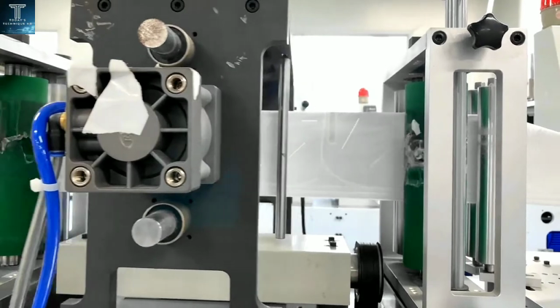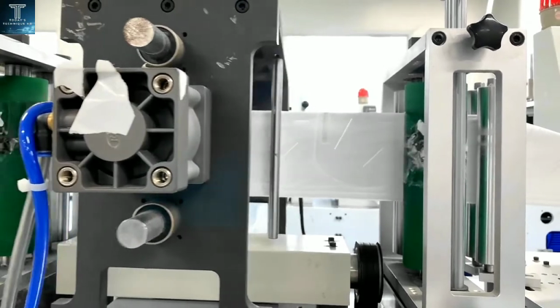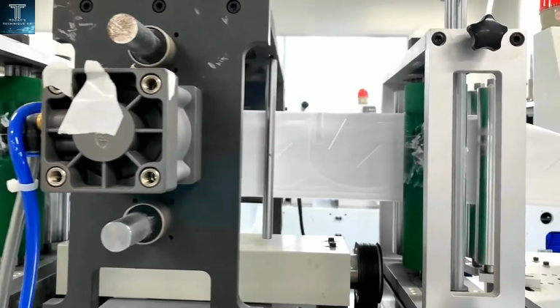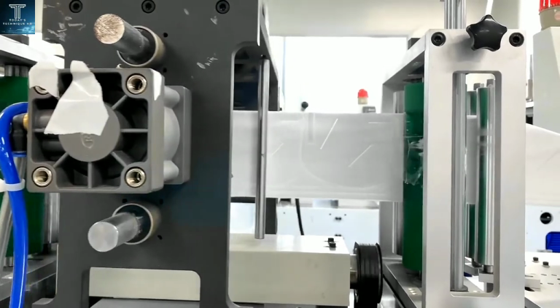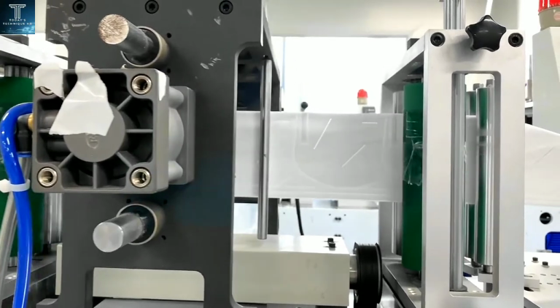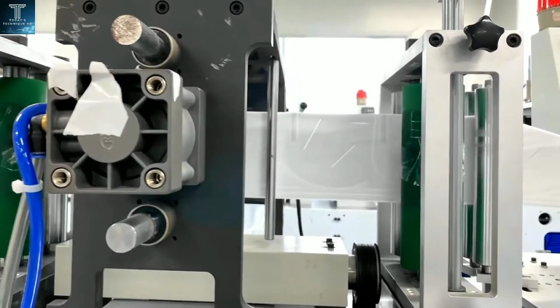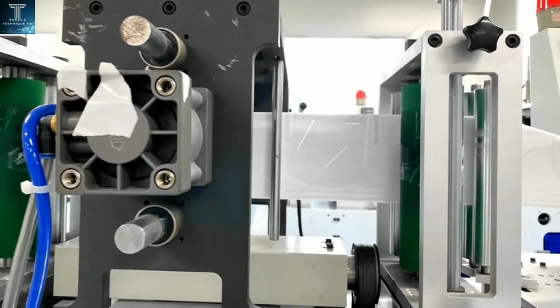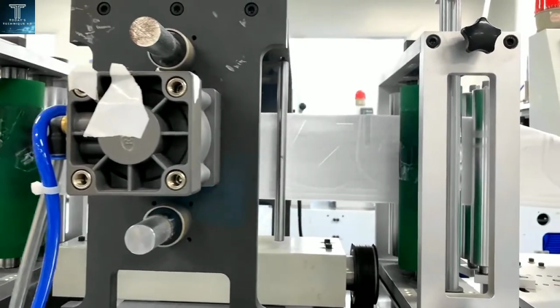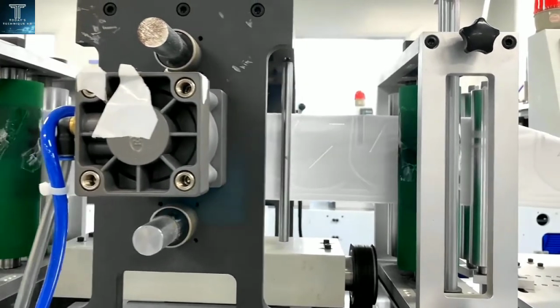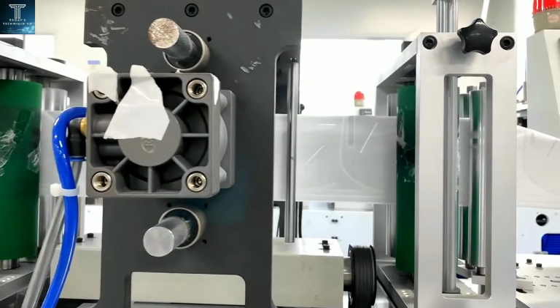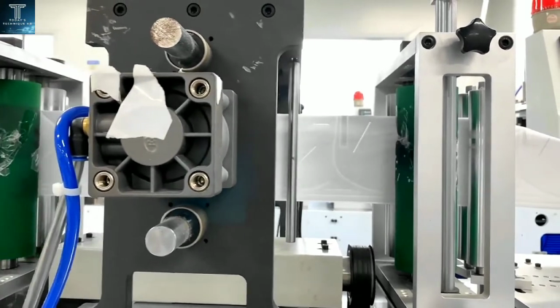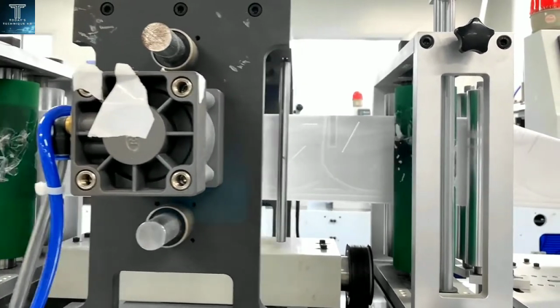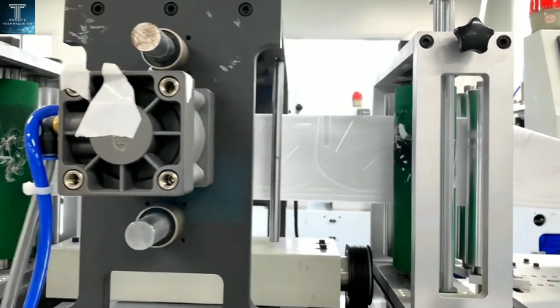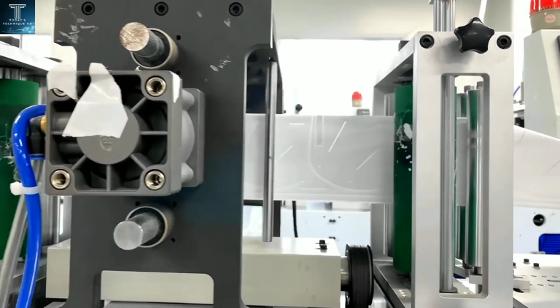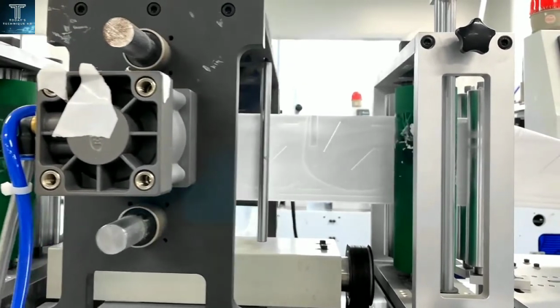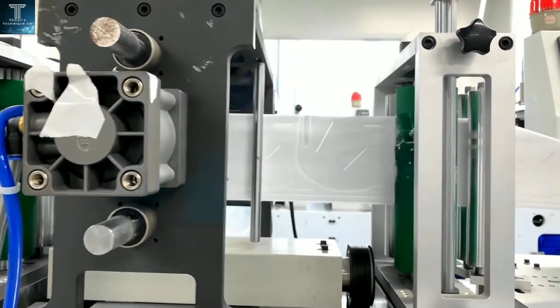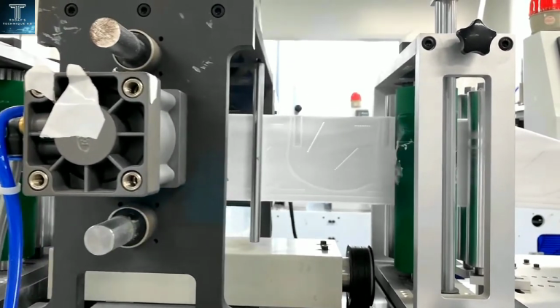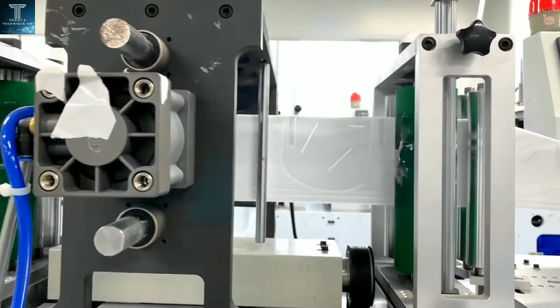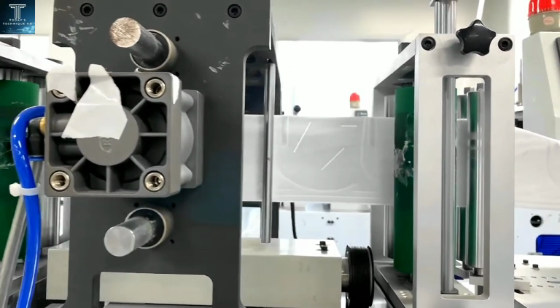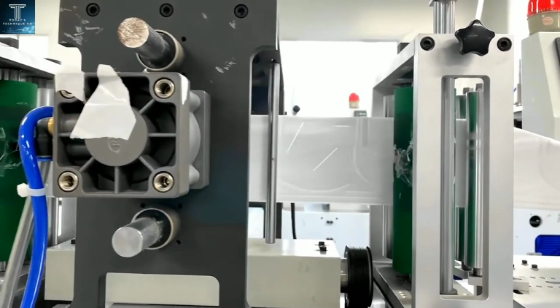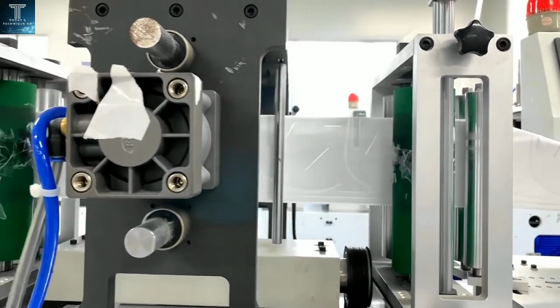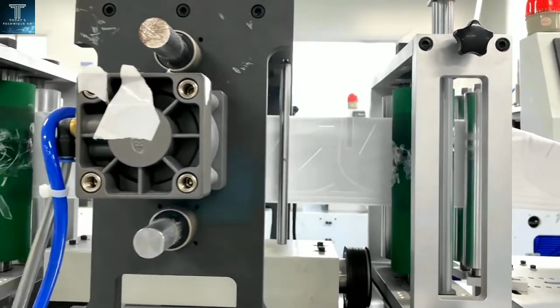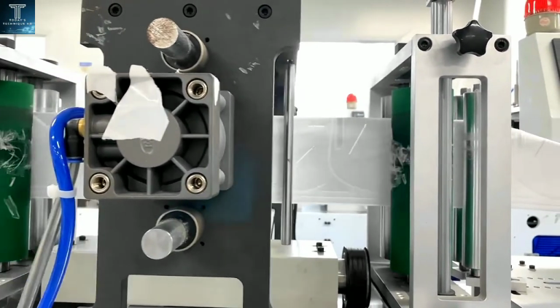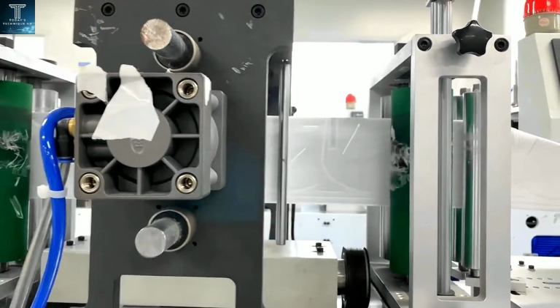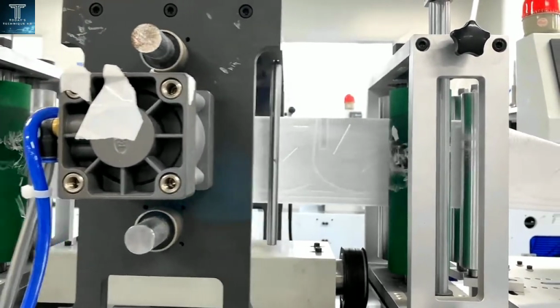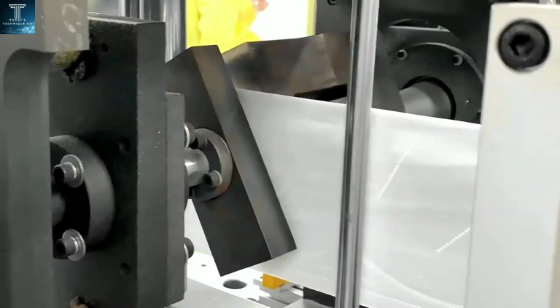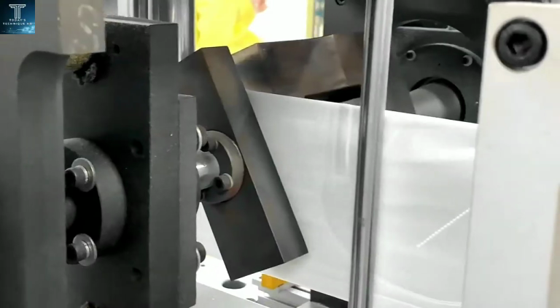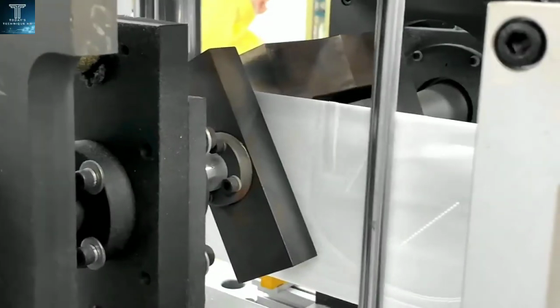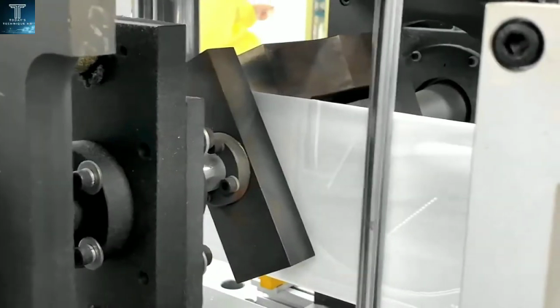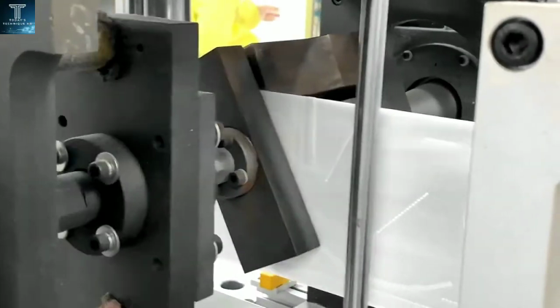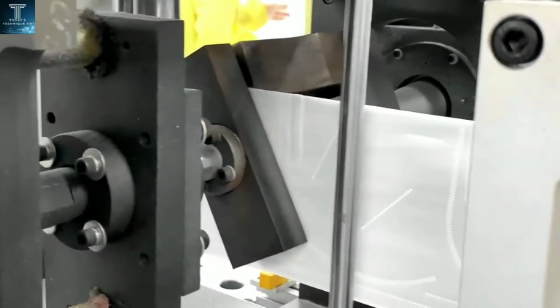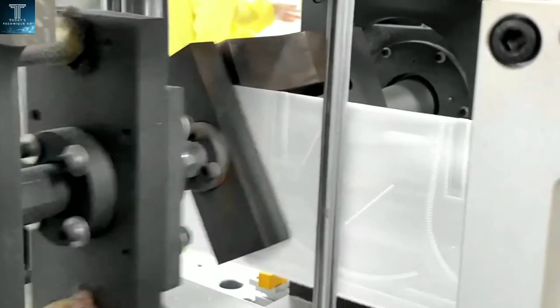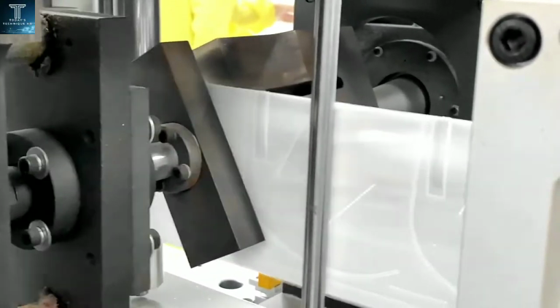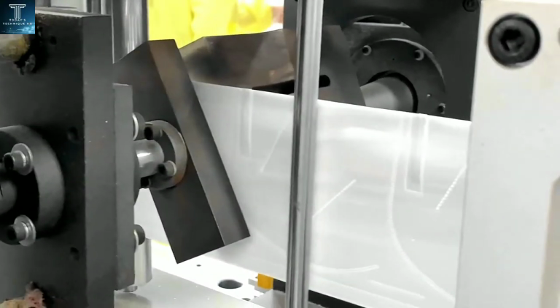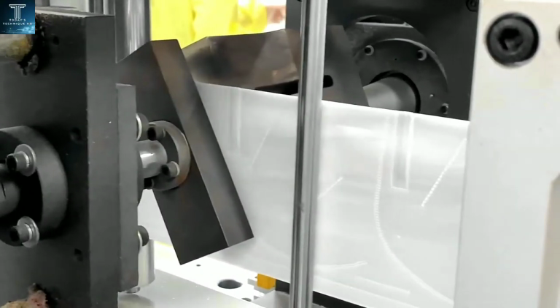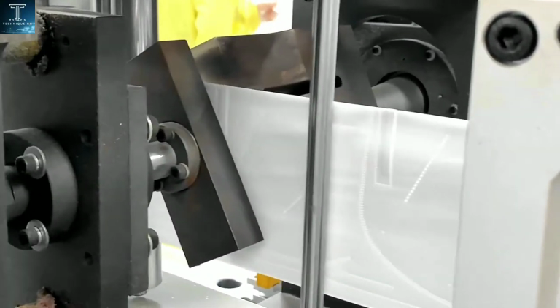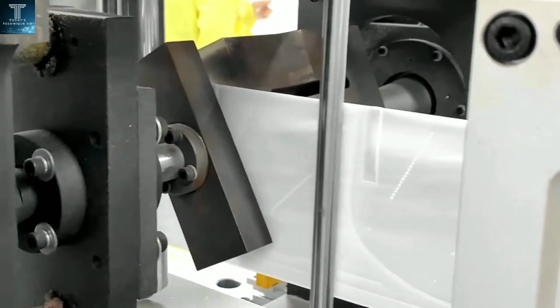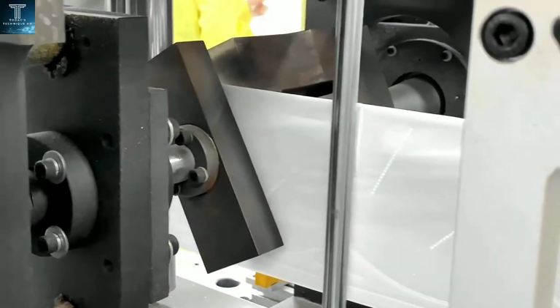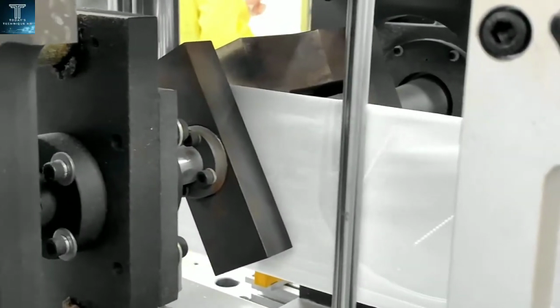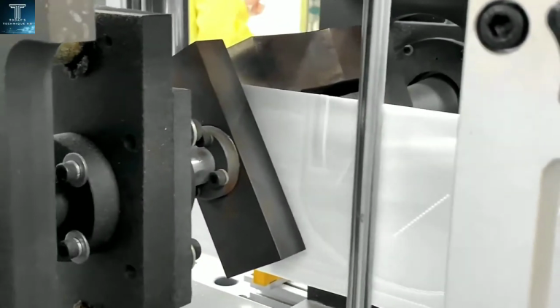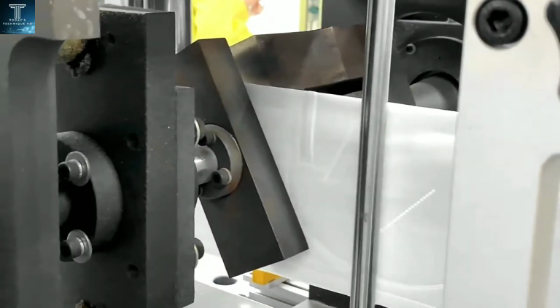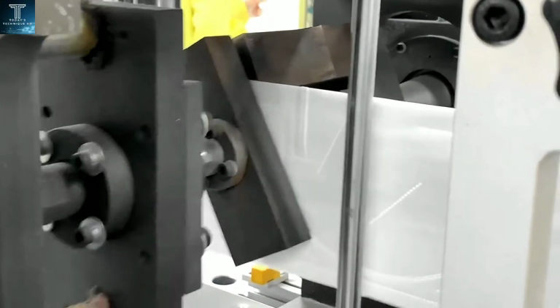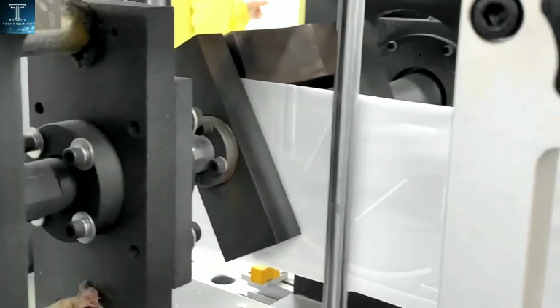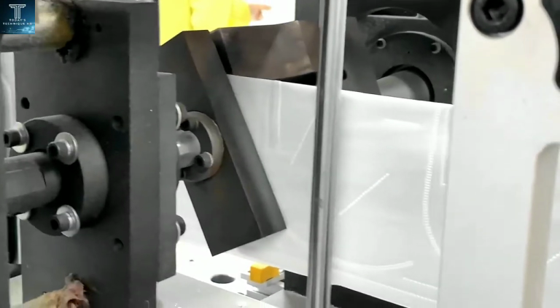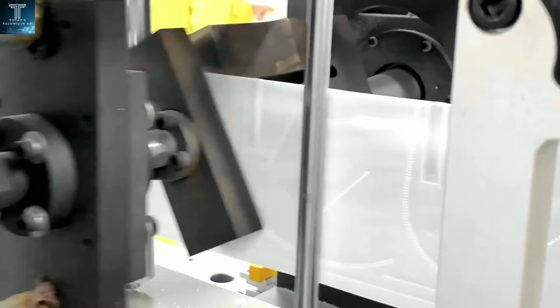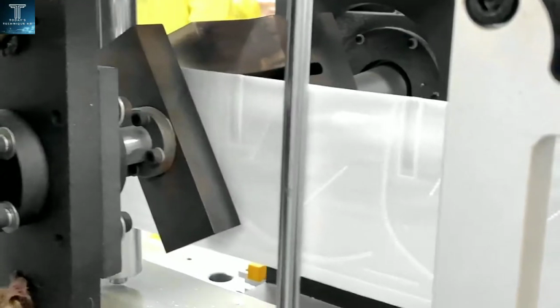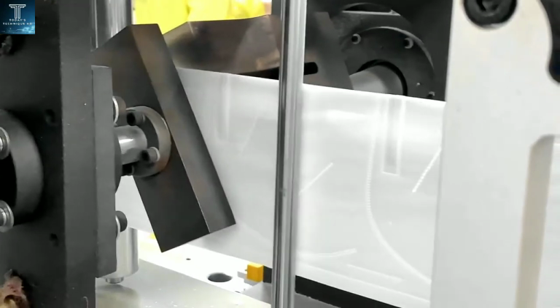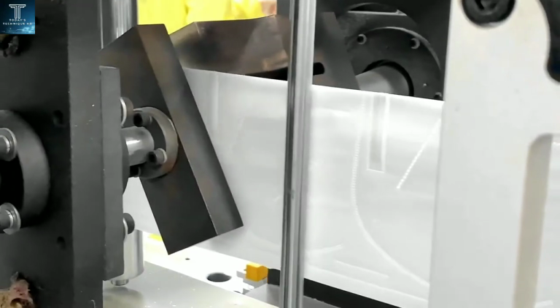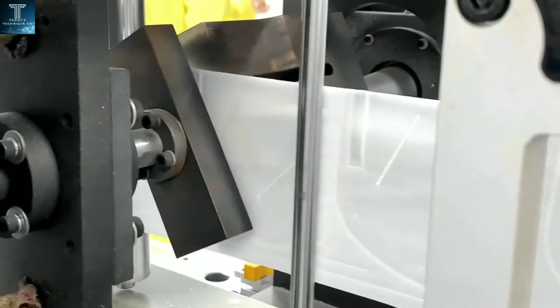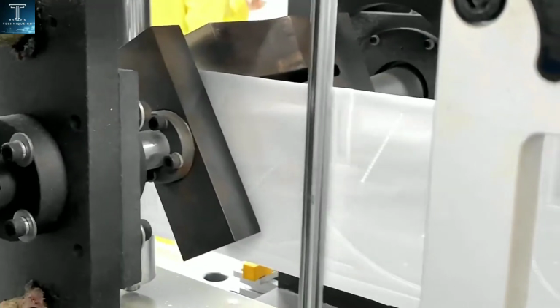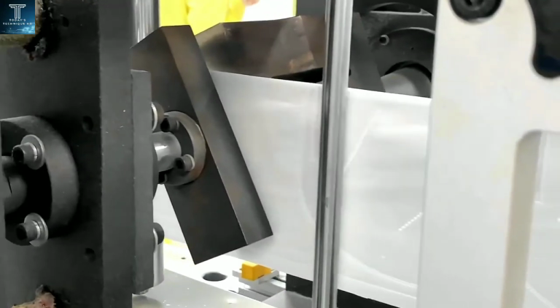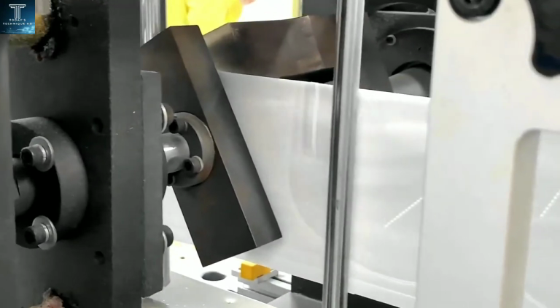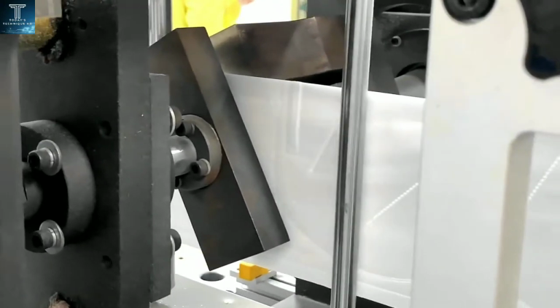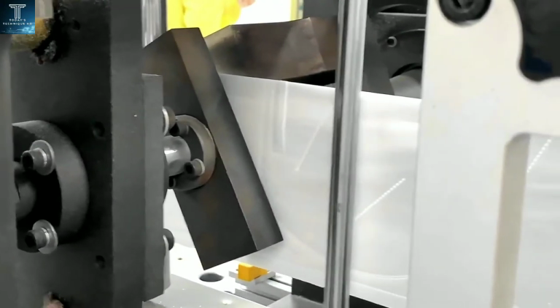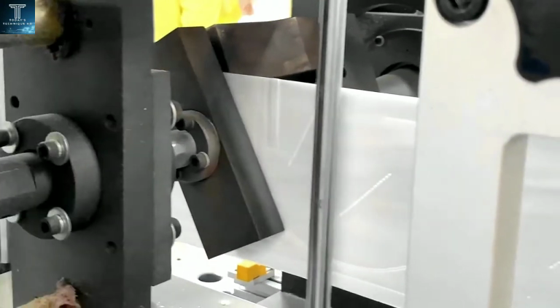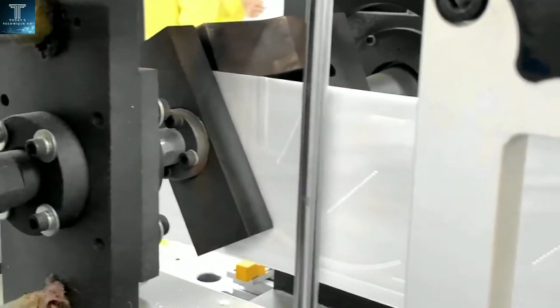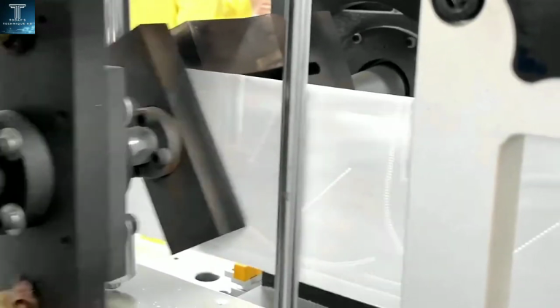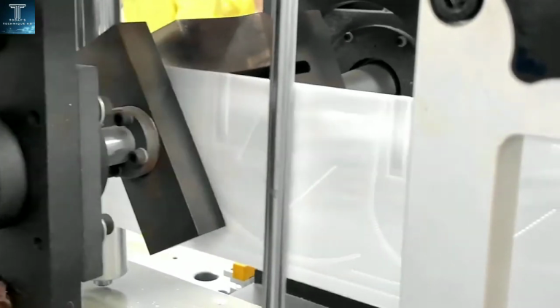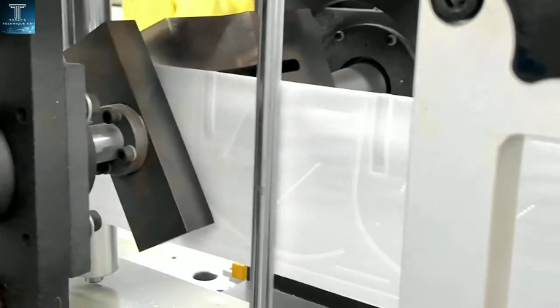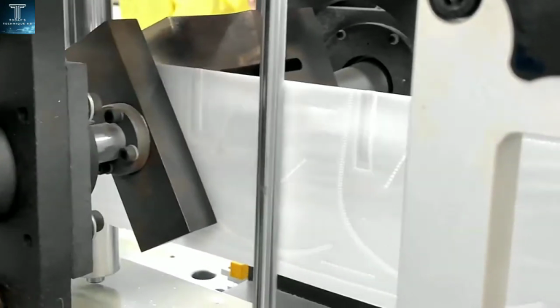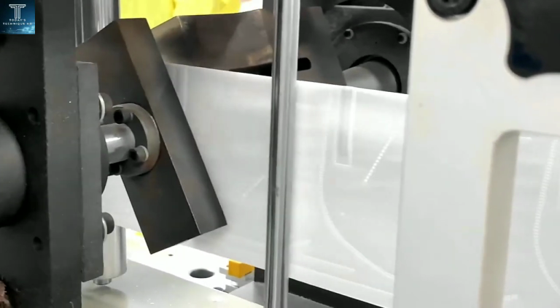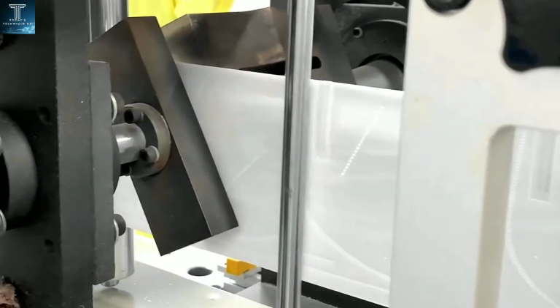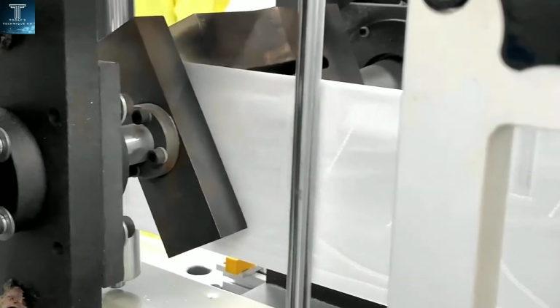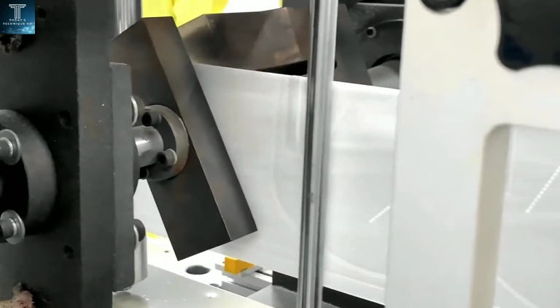Type 1 medical masks are not intended to be used by medical personnel in operating rooms or medical premises with similar requirements.